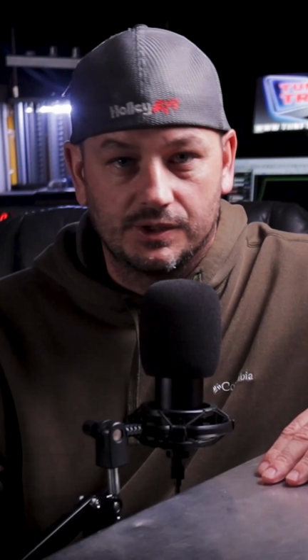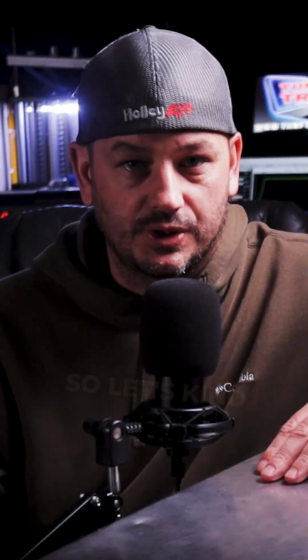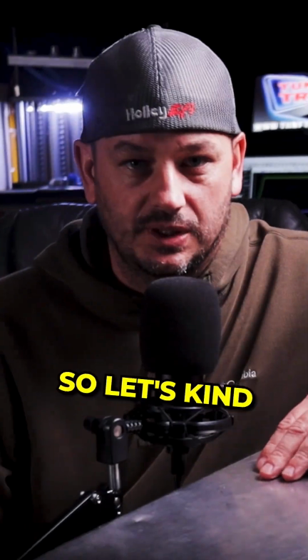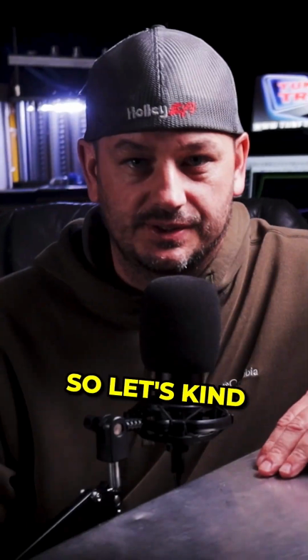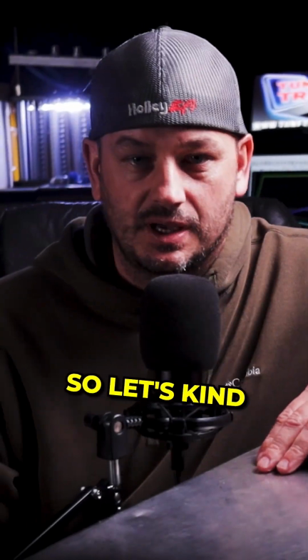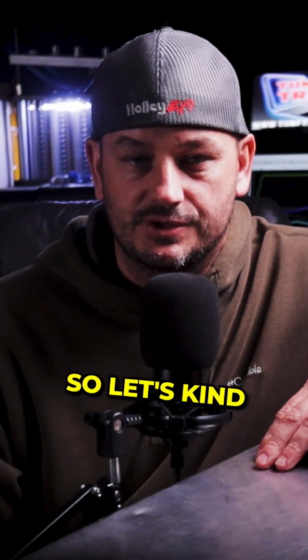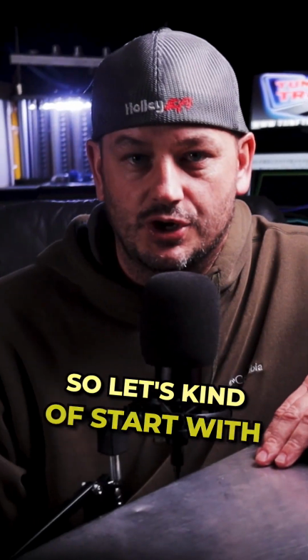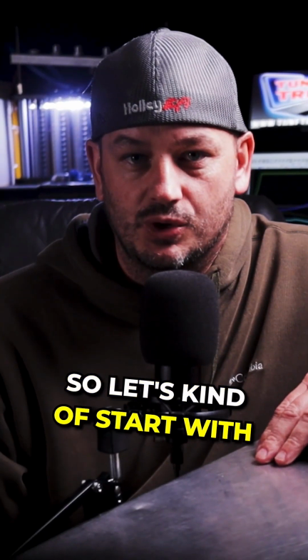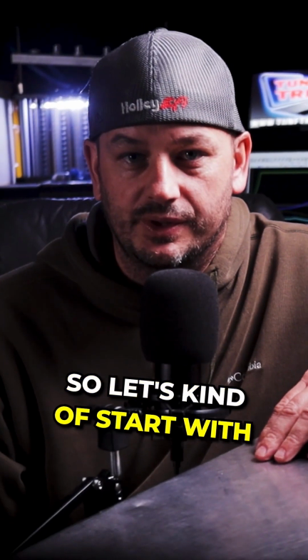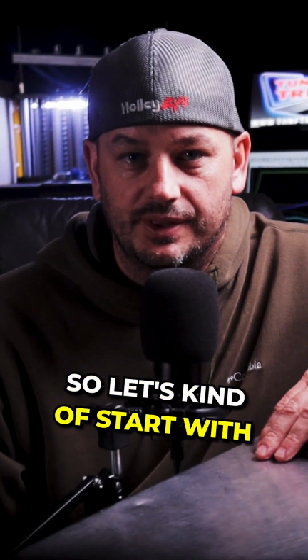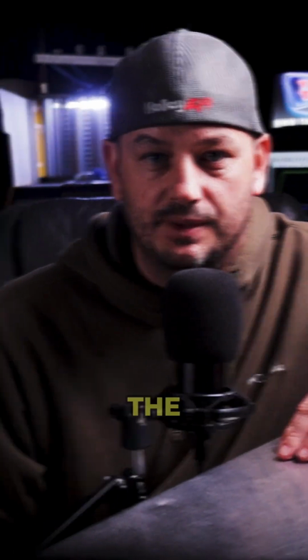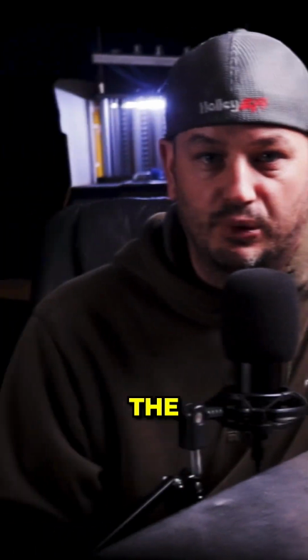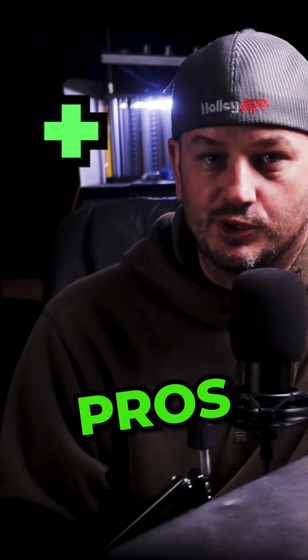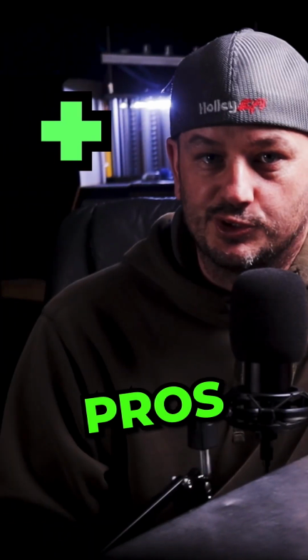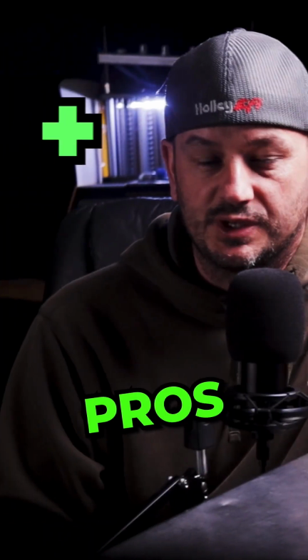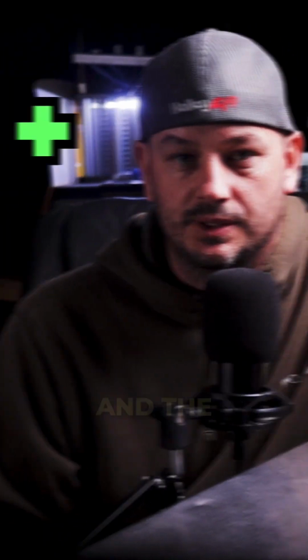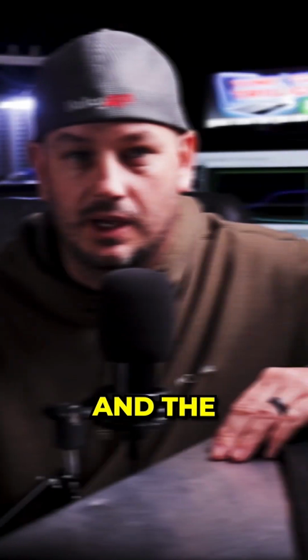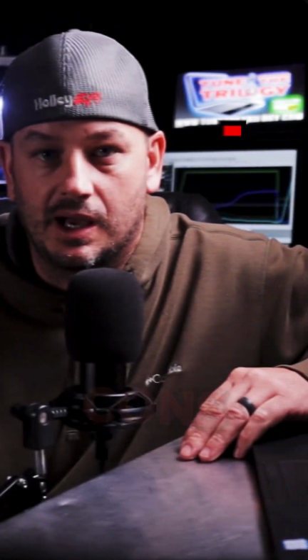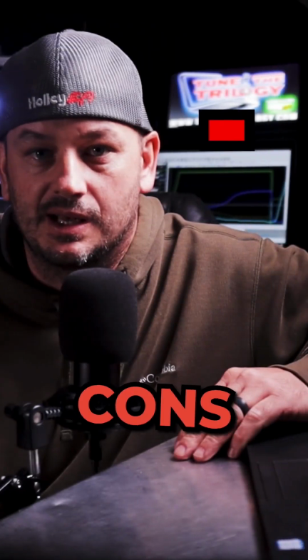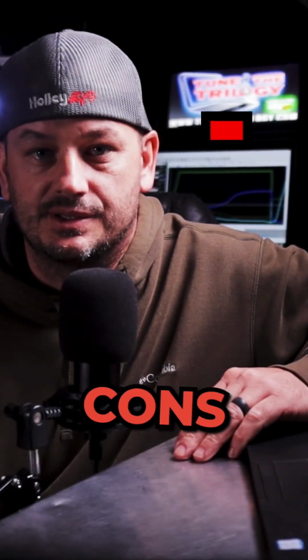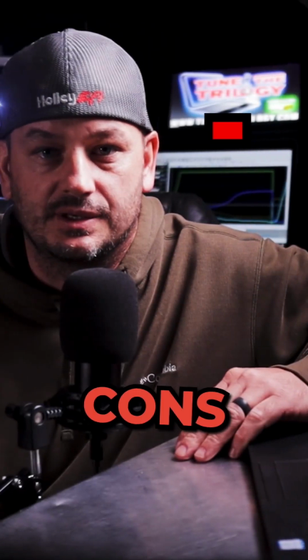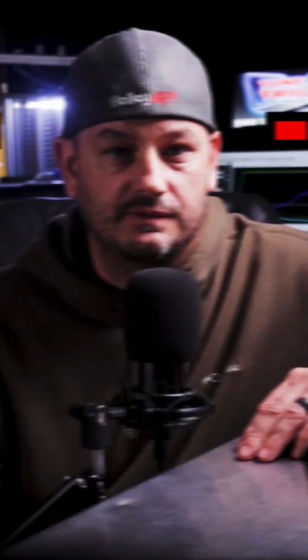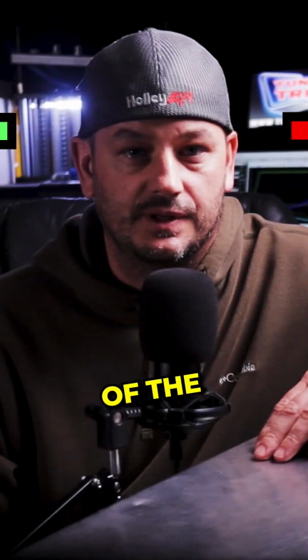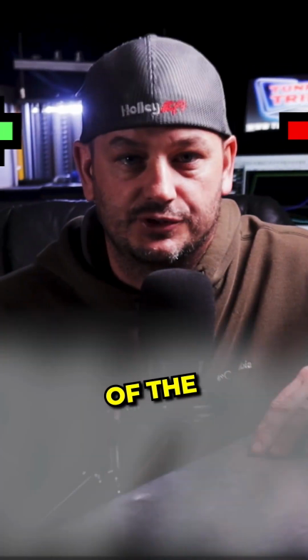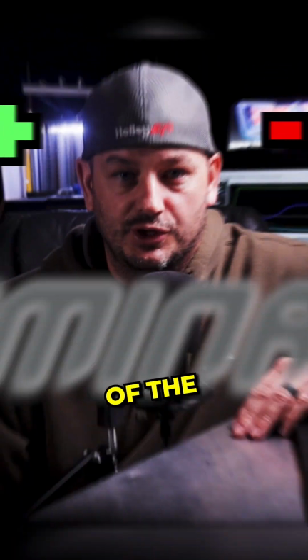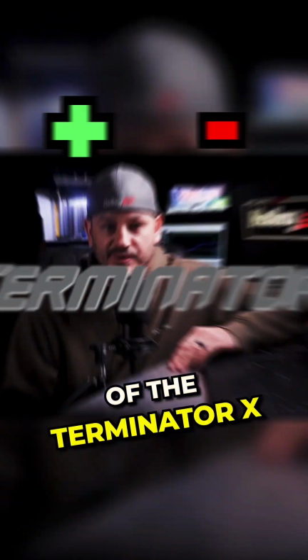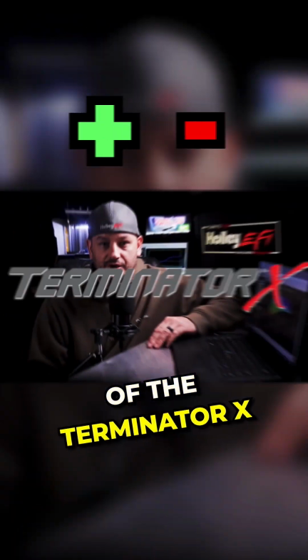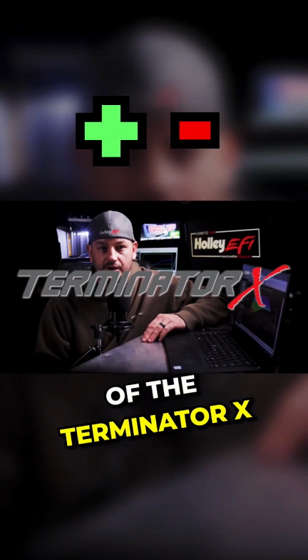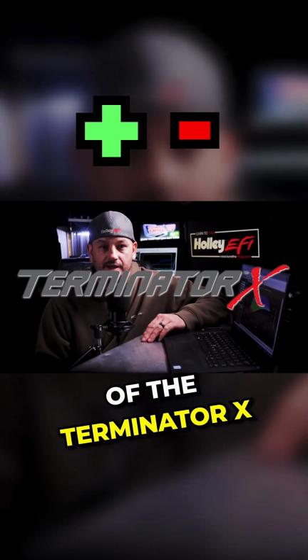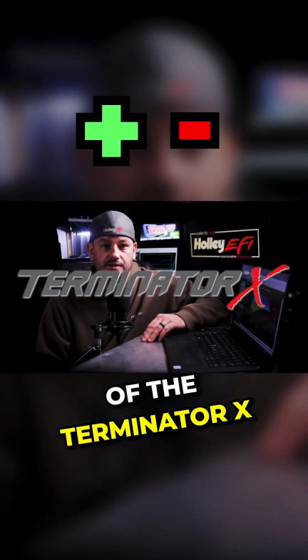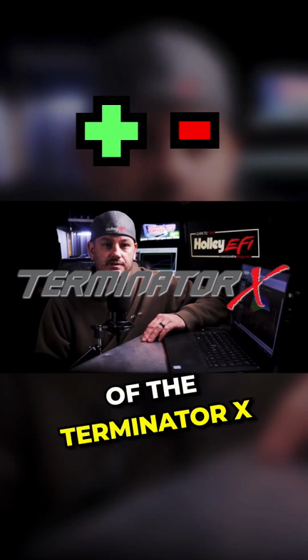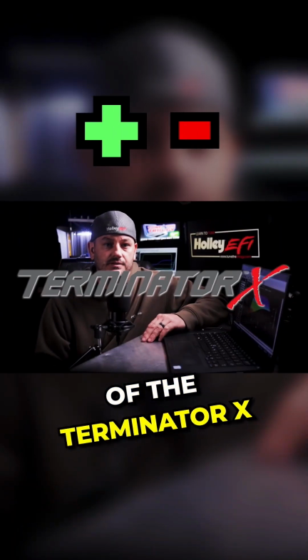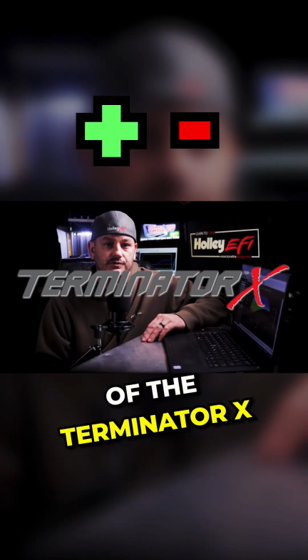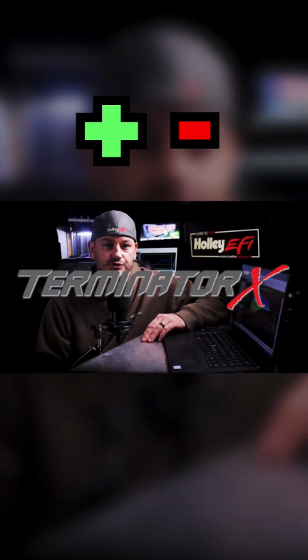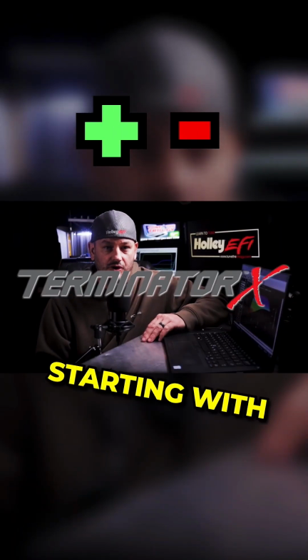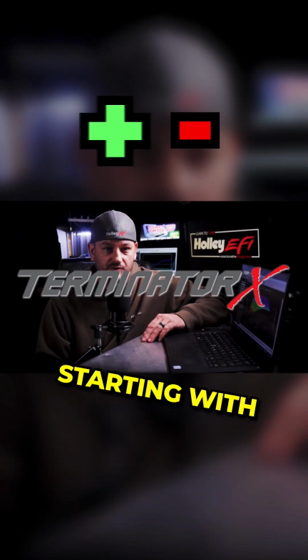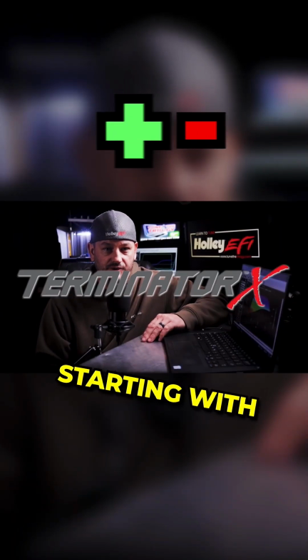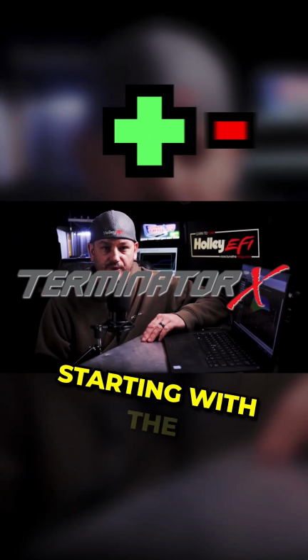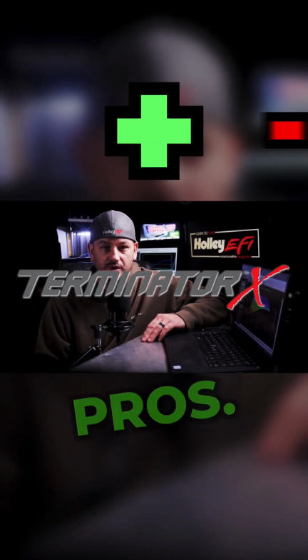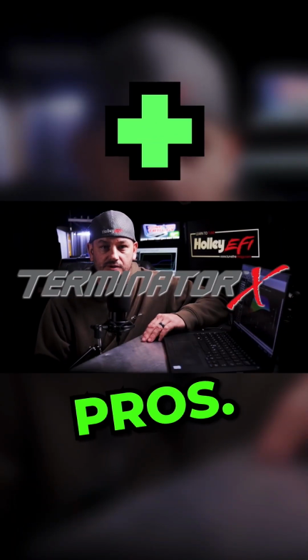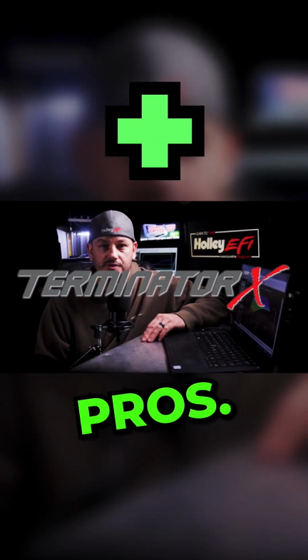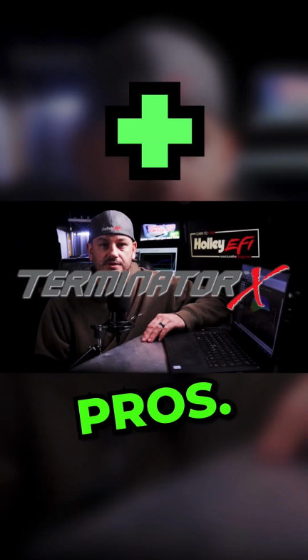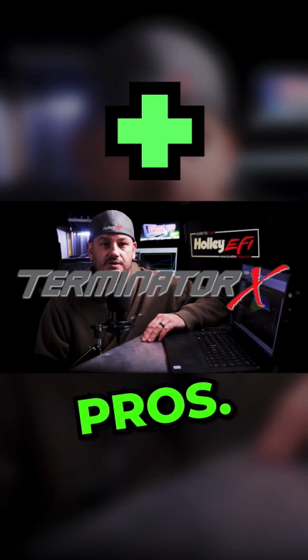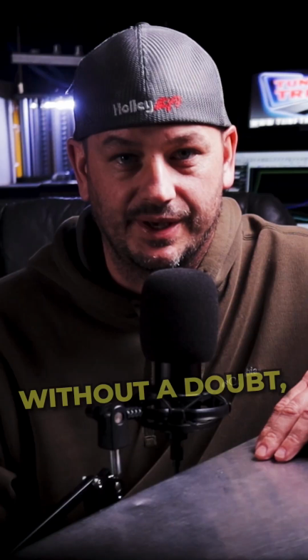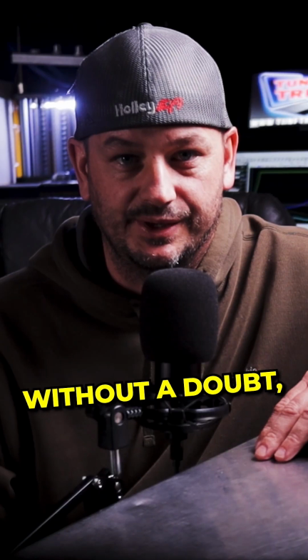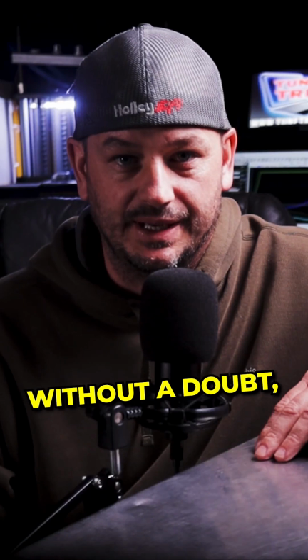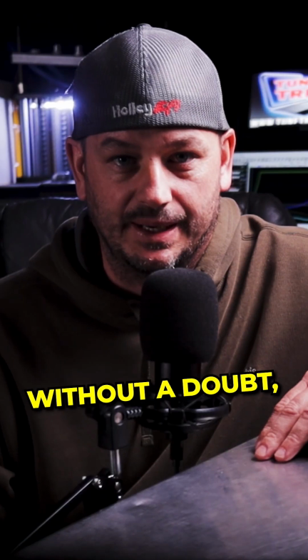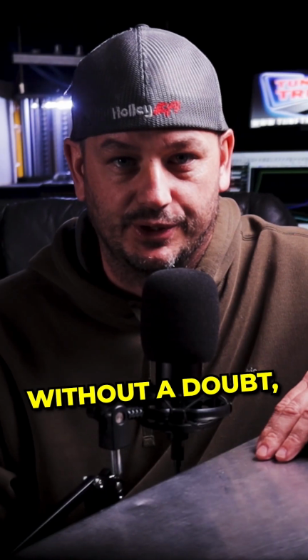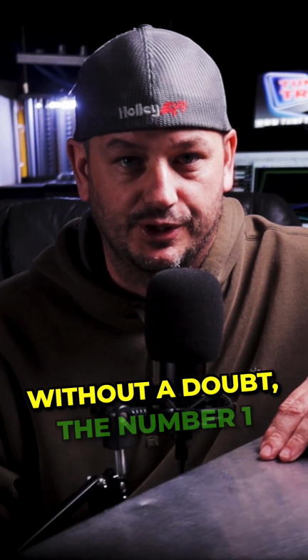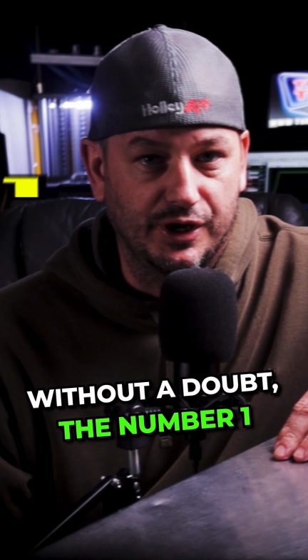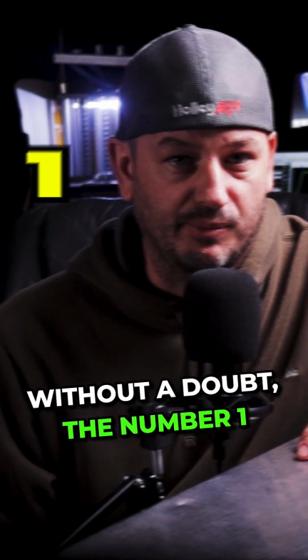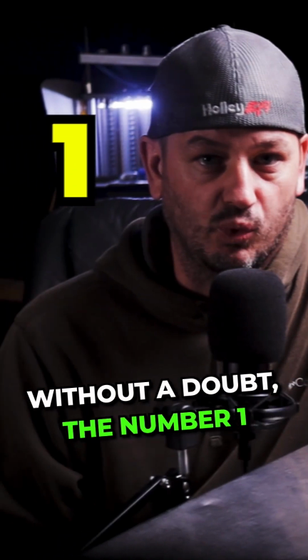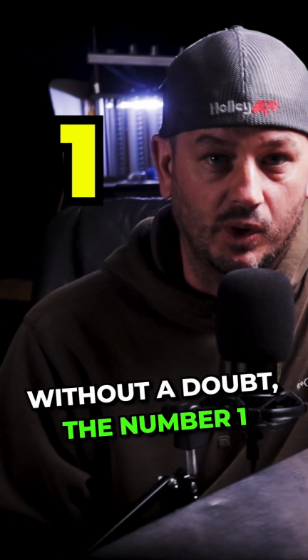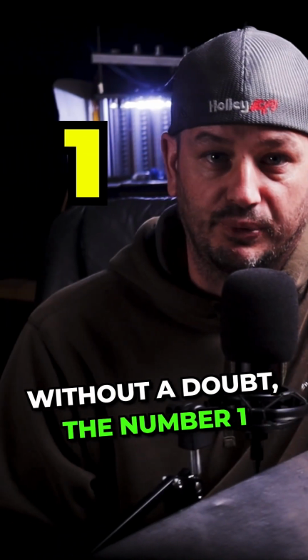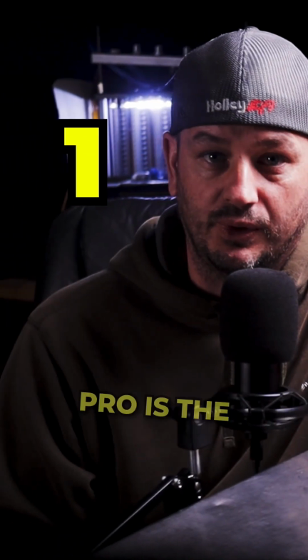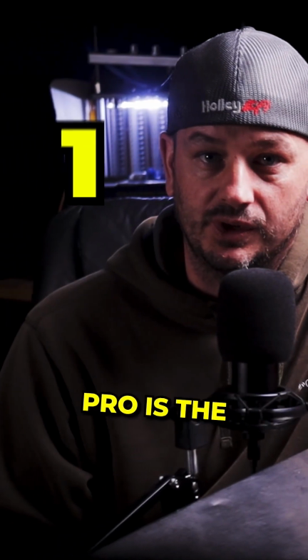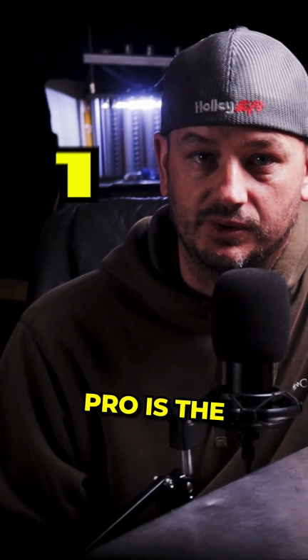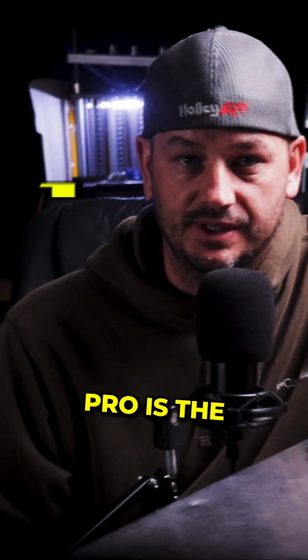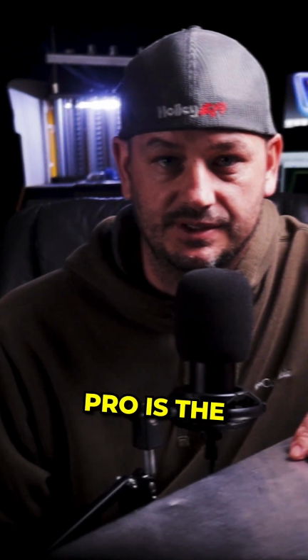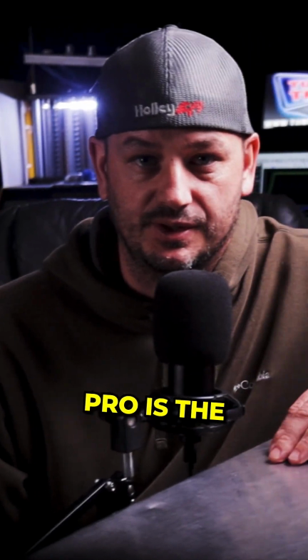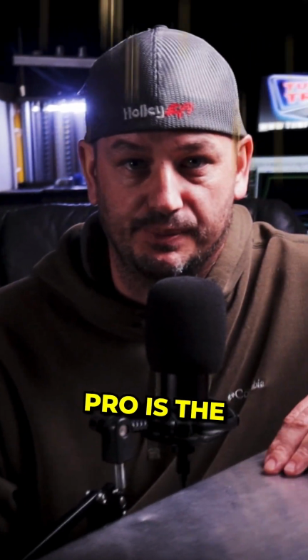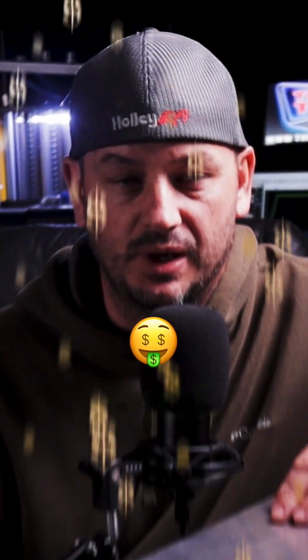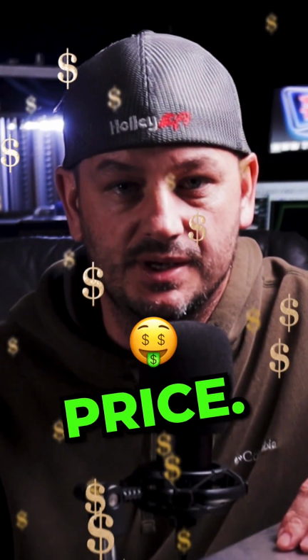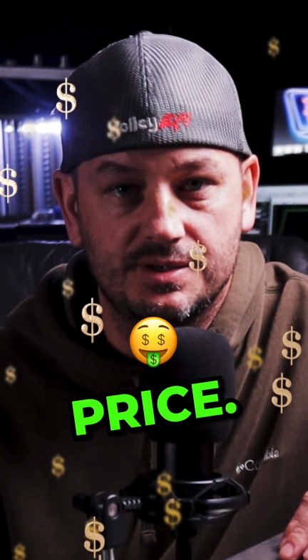Let's start with the pros and cons of the Terminator X, starting with the pros. Without a doubt, the number one pro is the price.